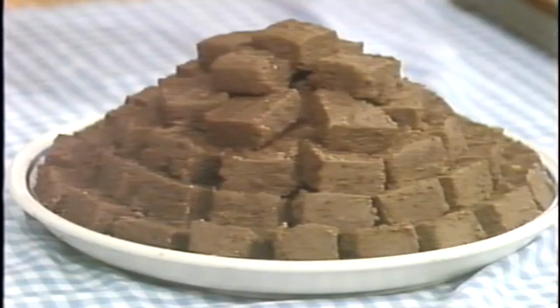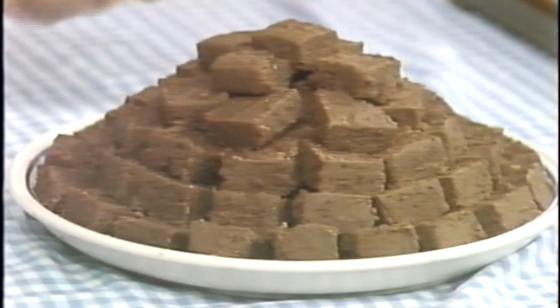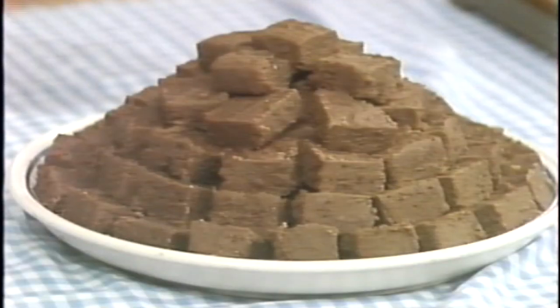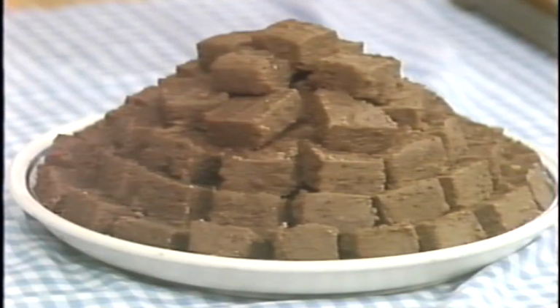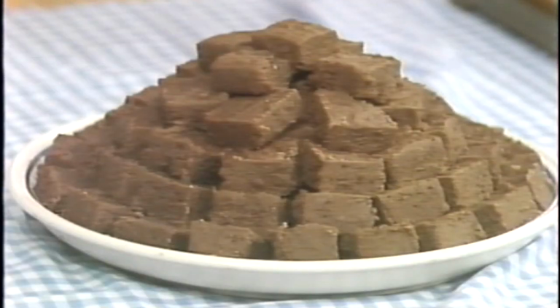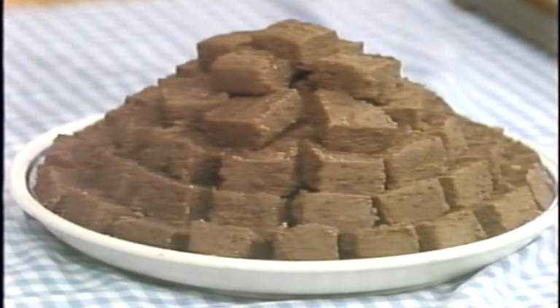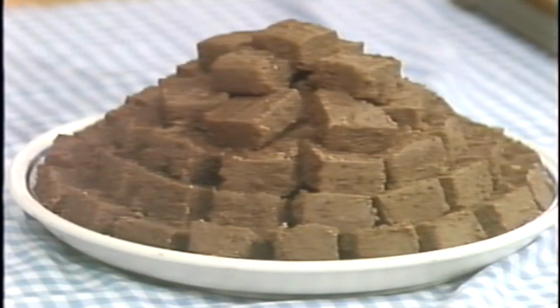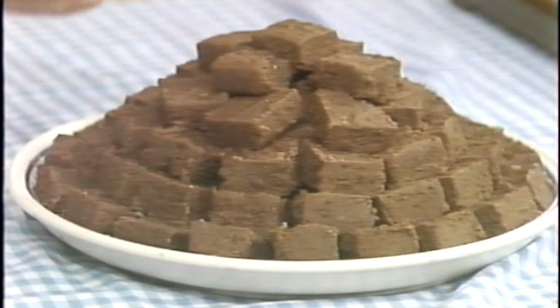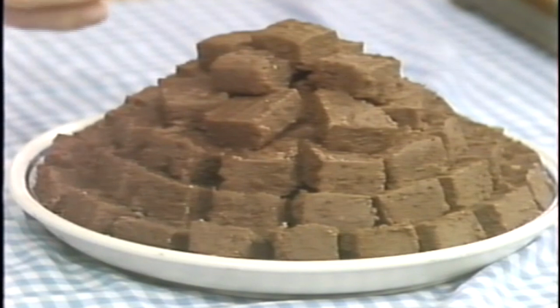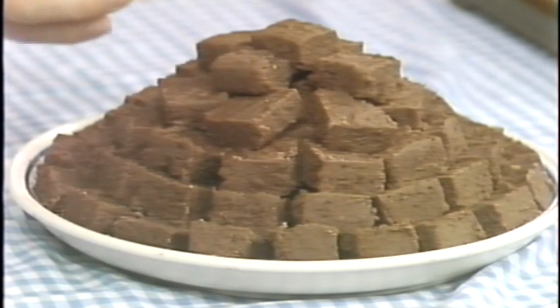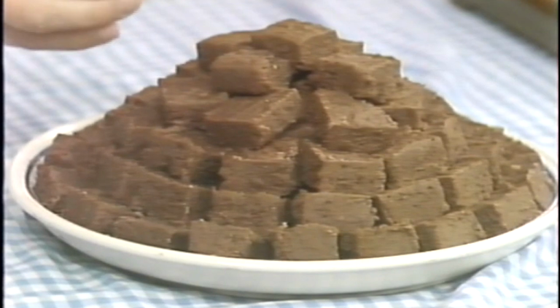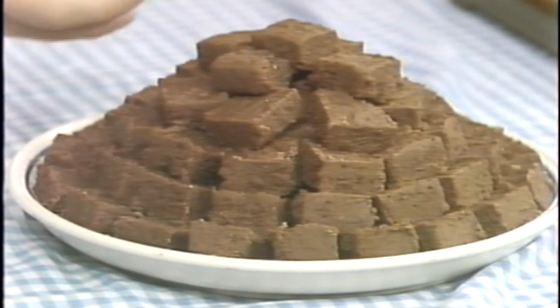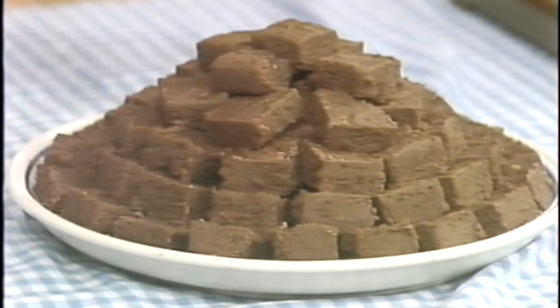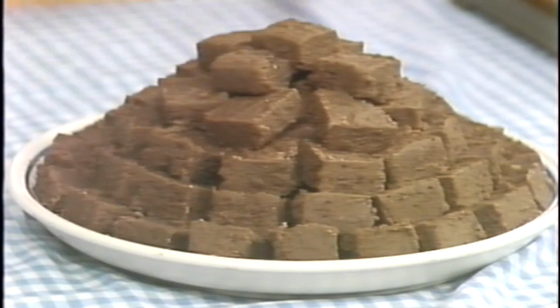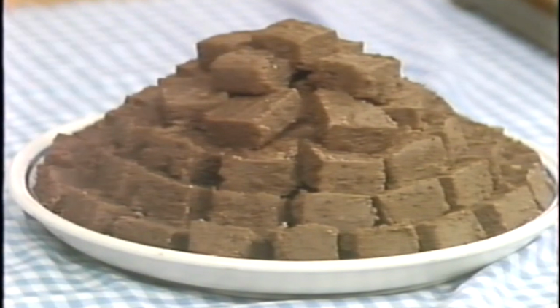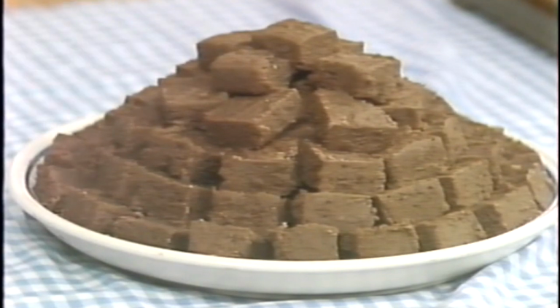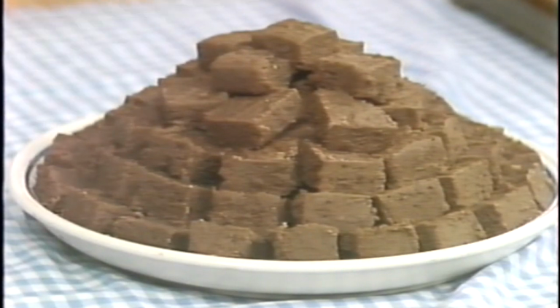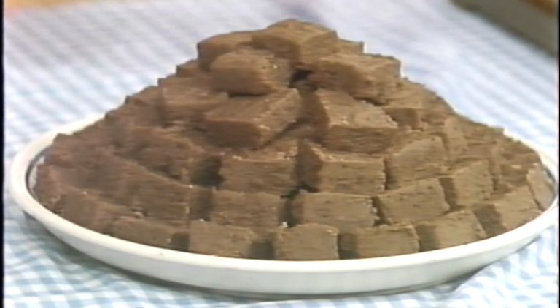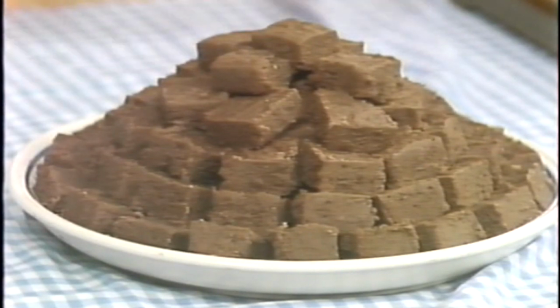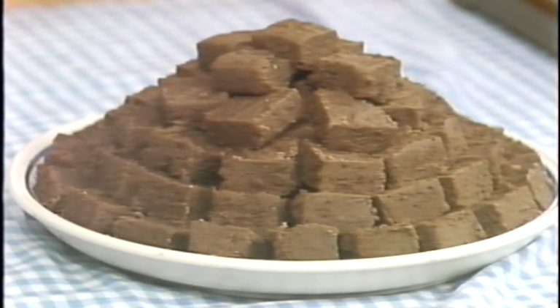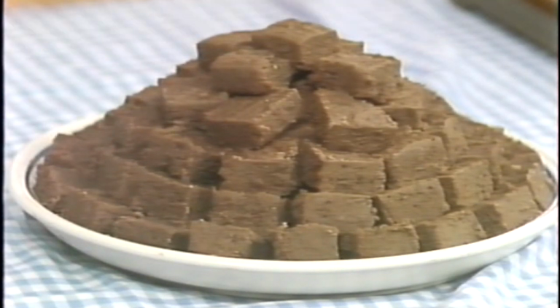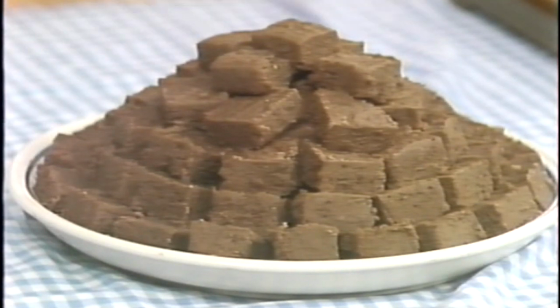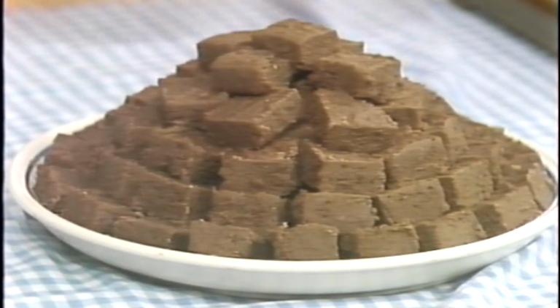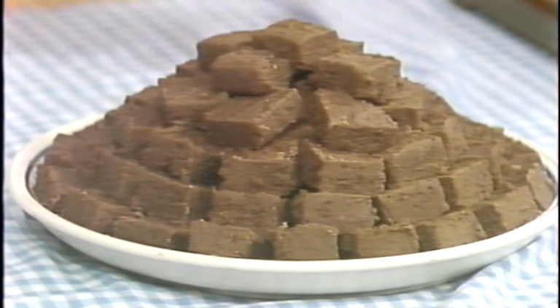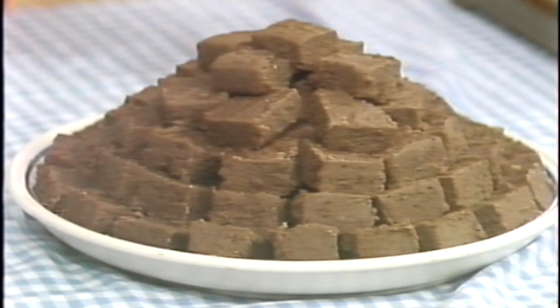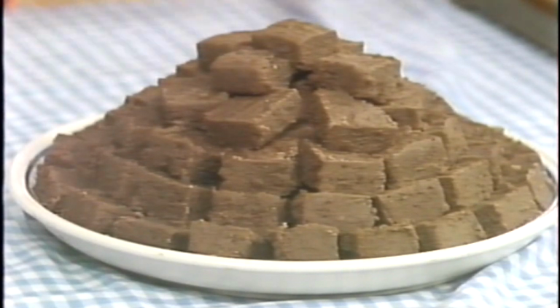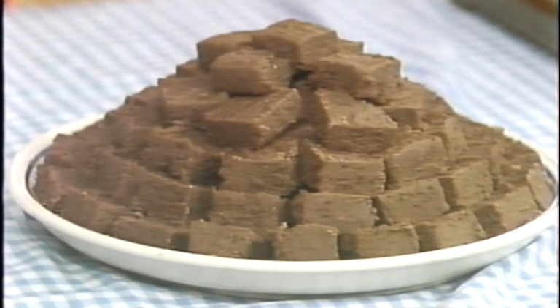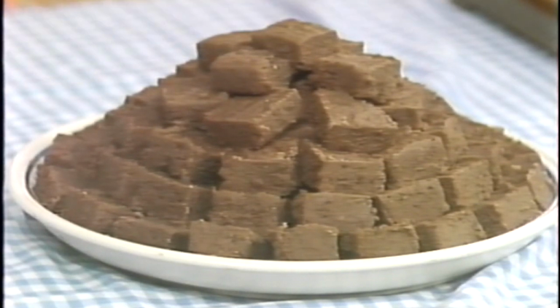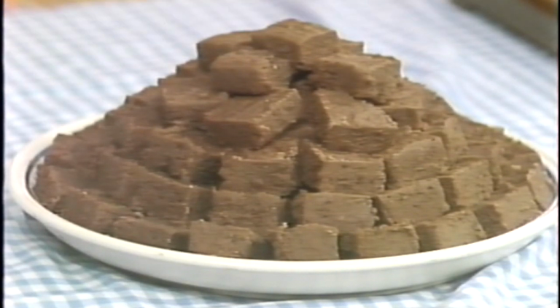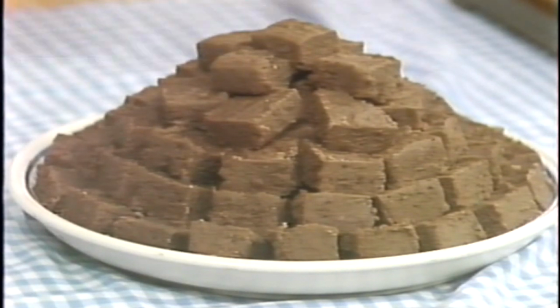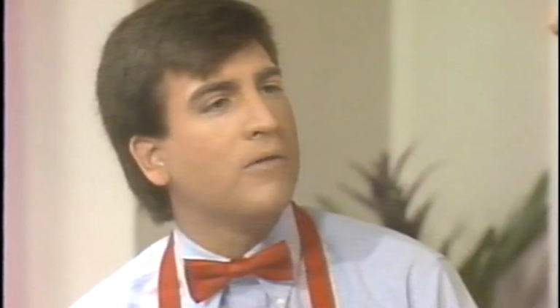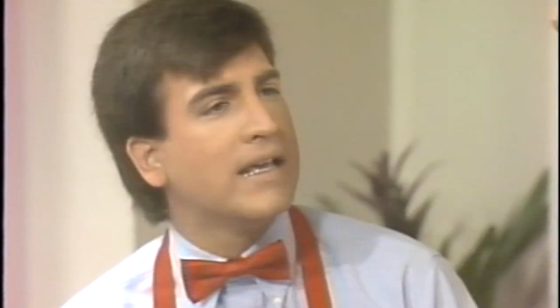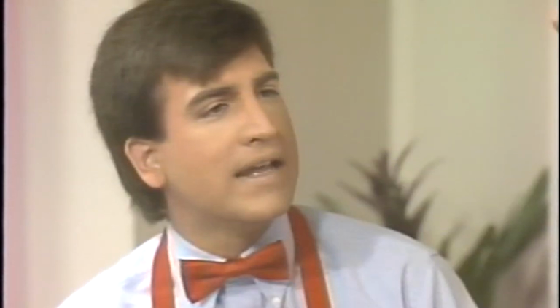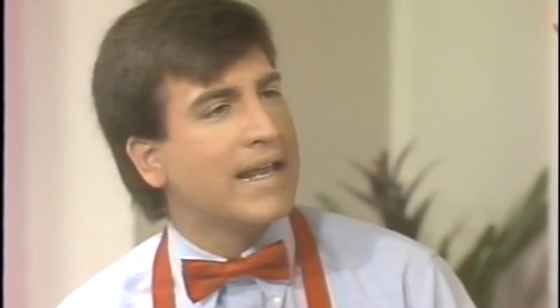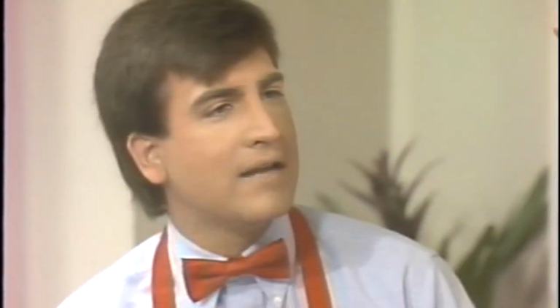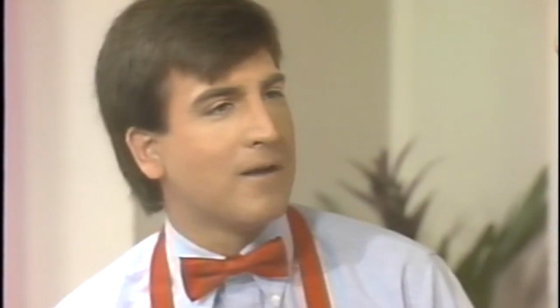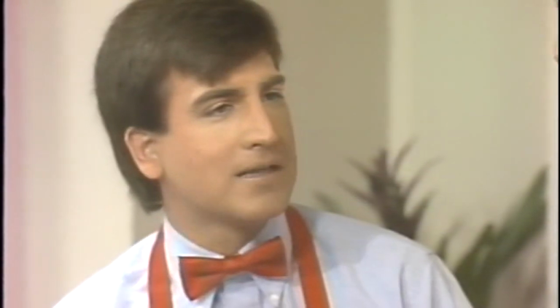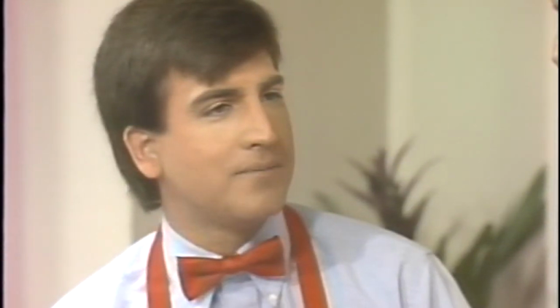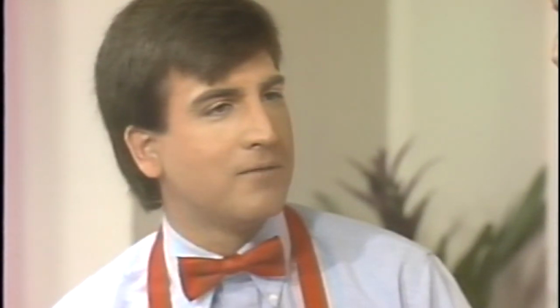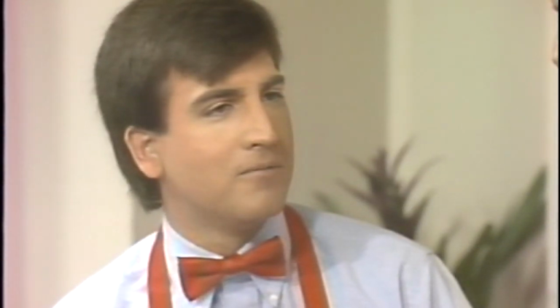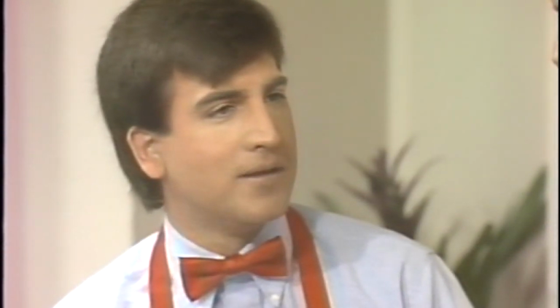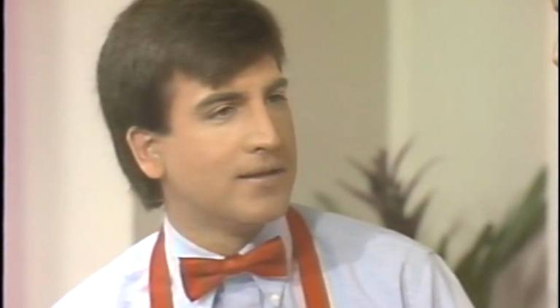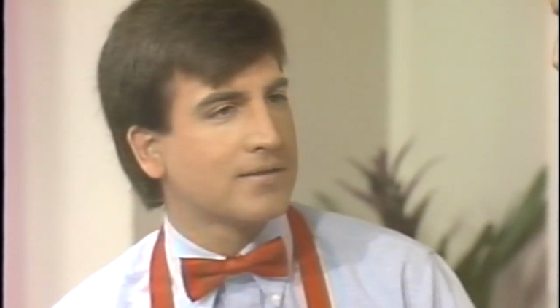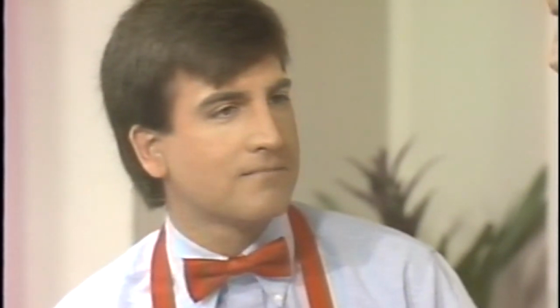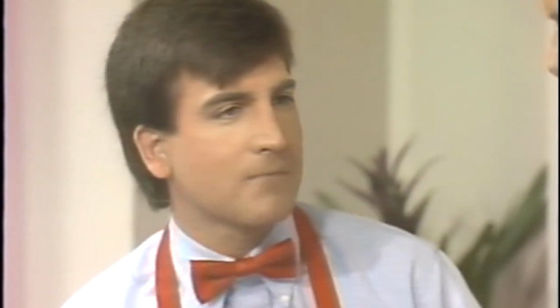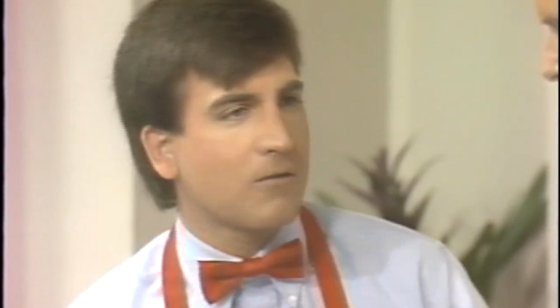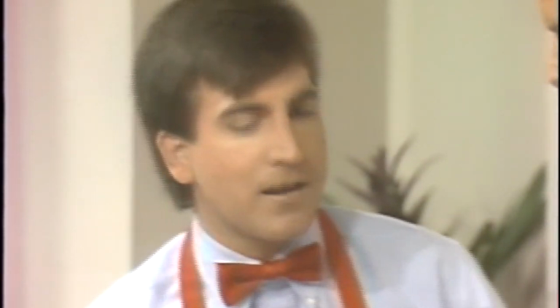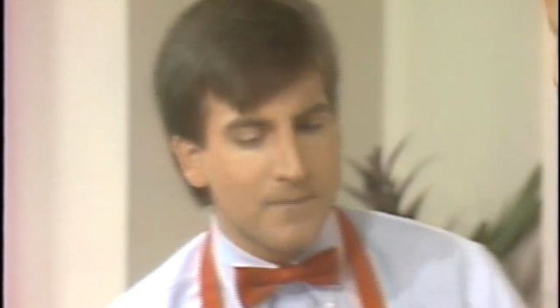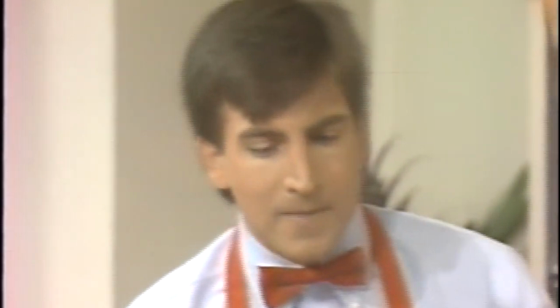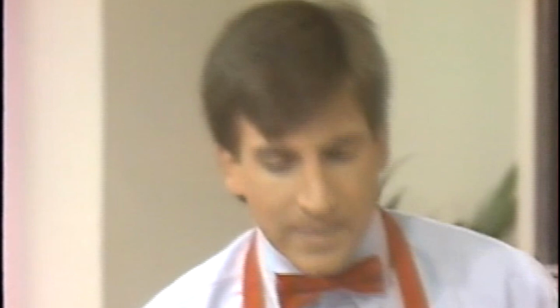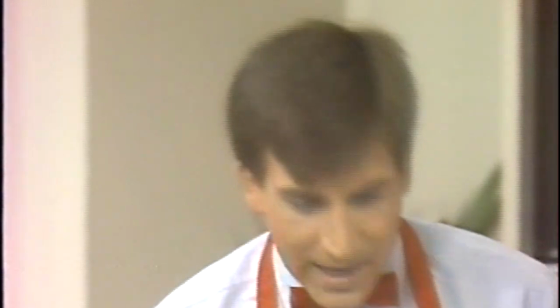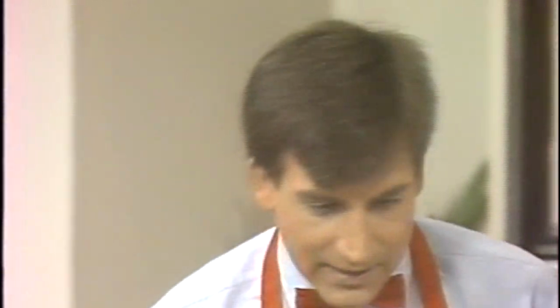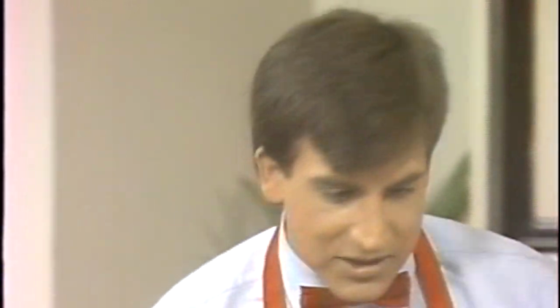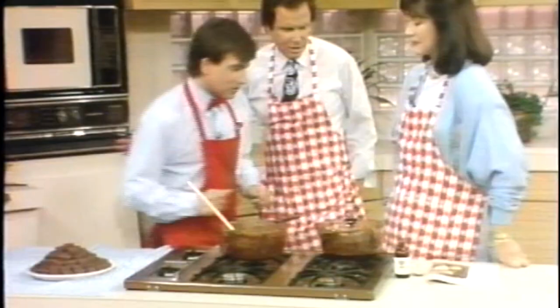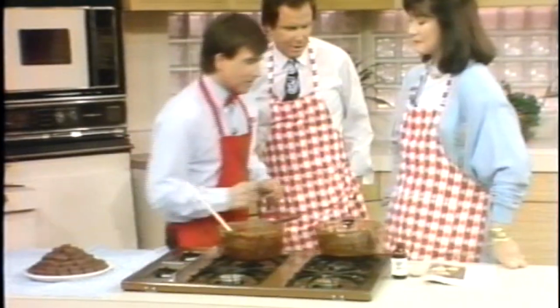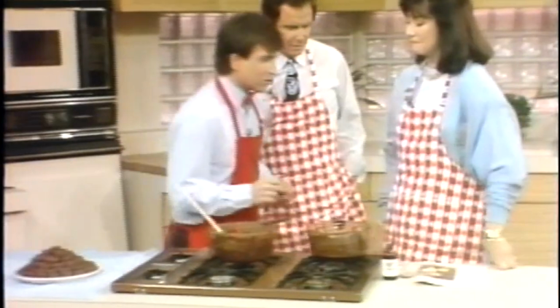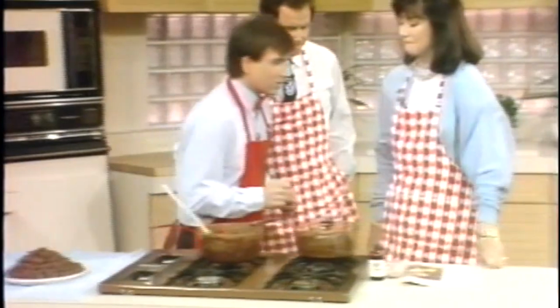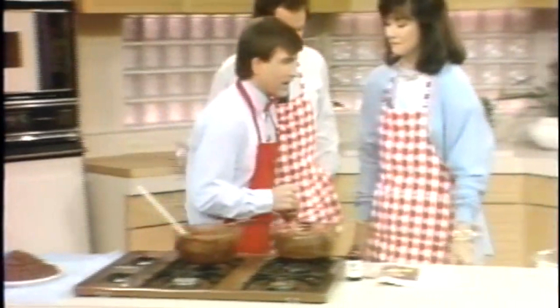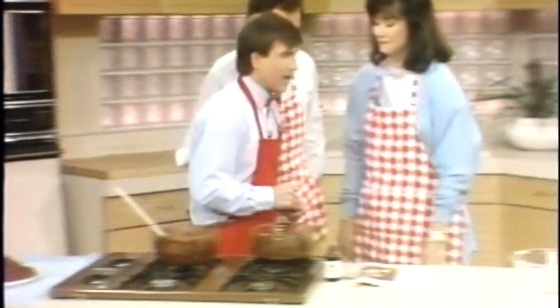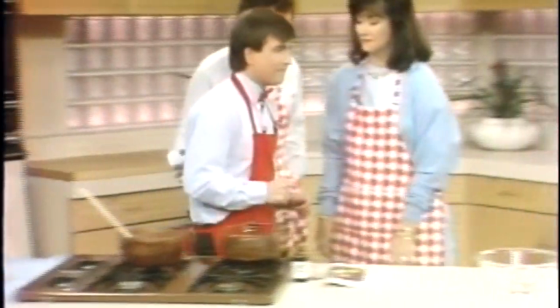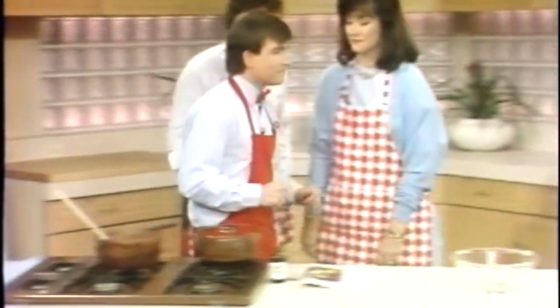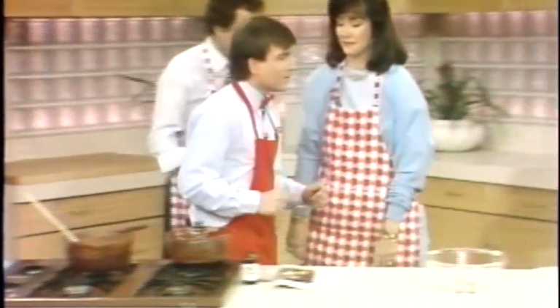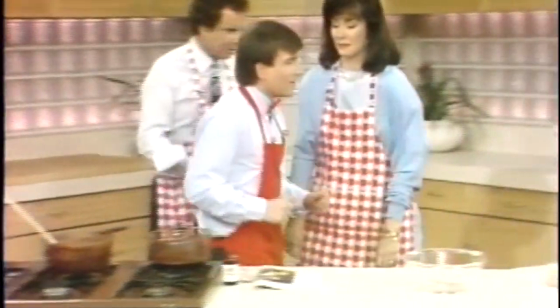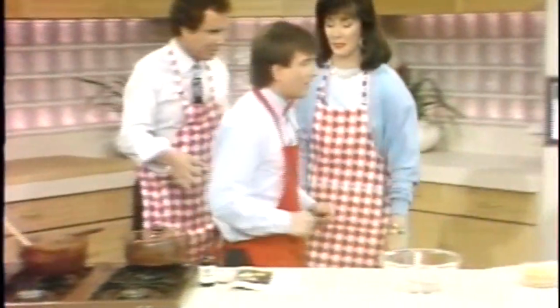I just want people to know that beans are versatile — they're just not heating and serving out of a can. You can go into any recipe with beans. Let me show you how.